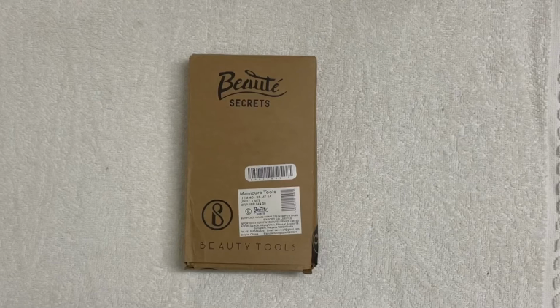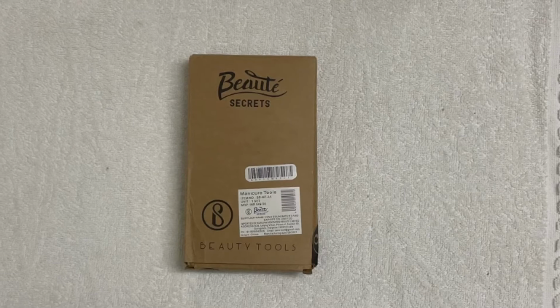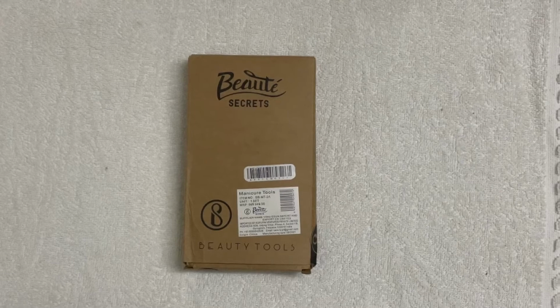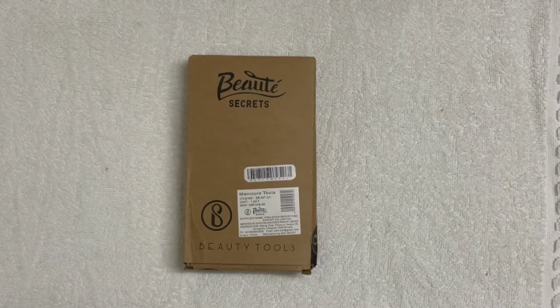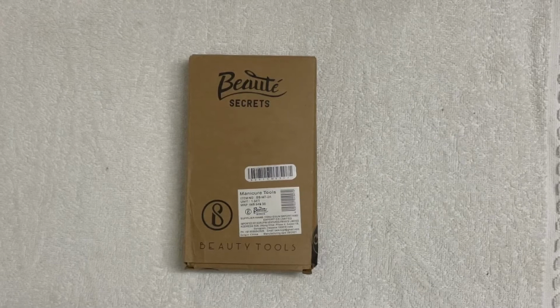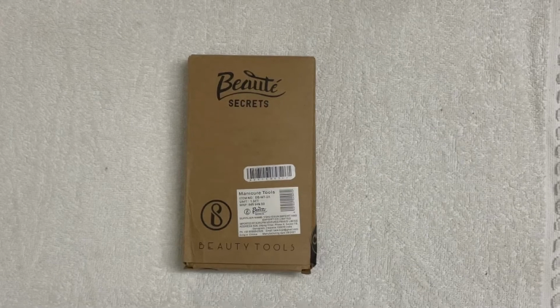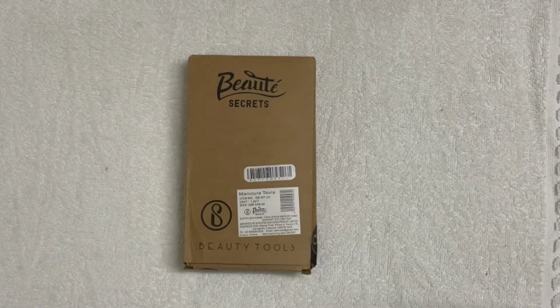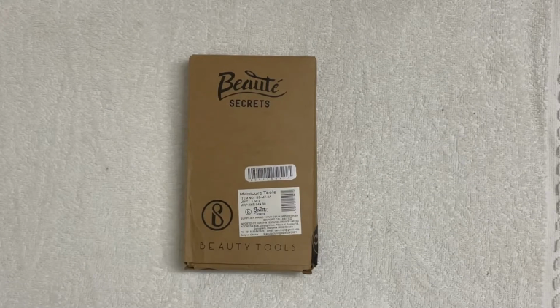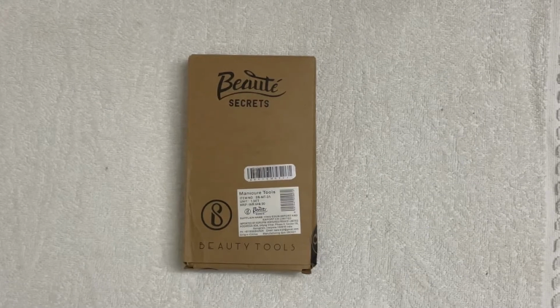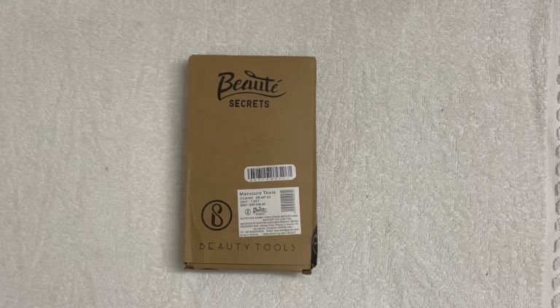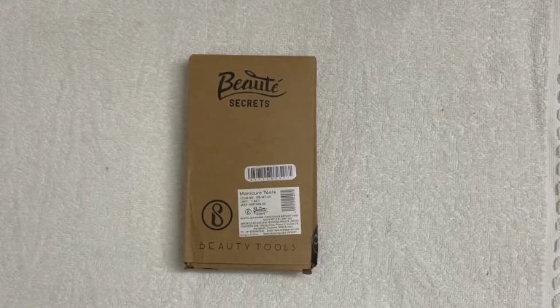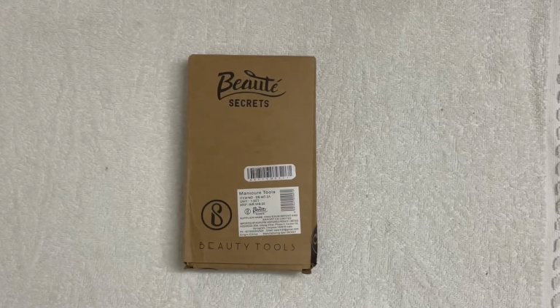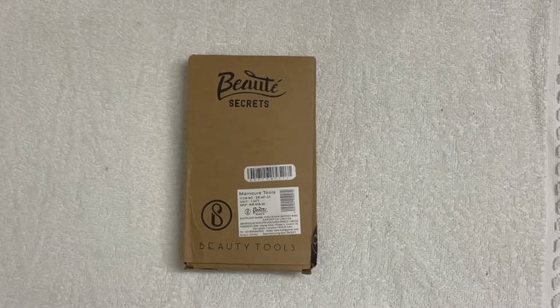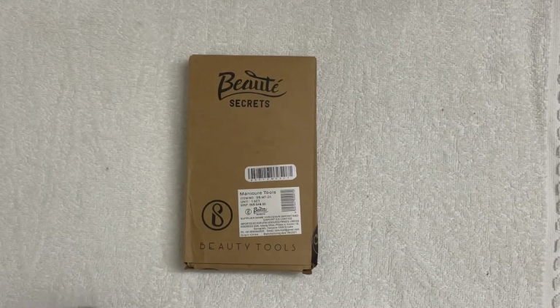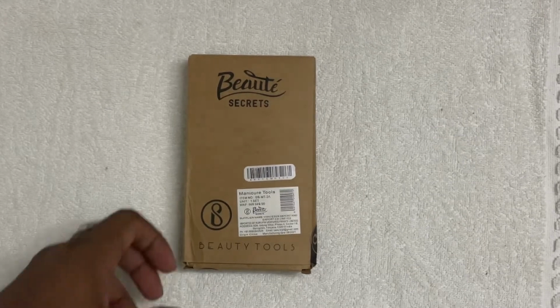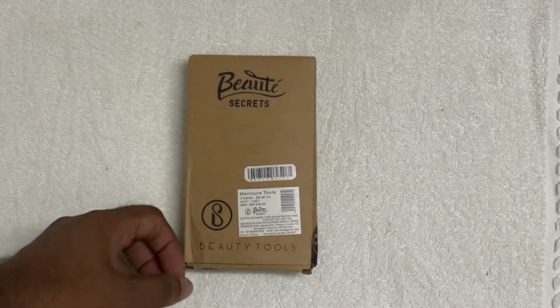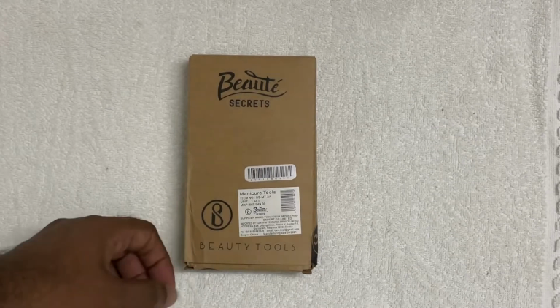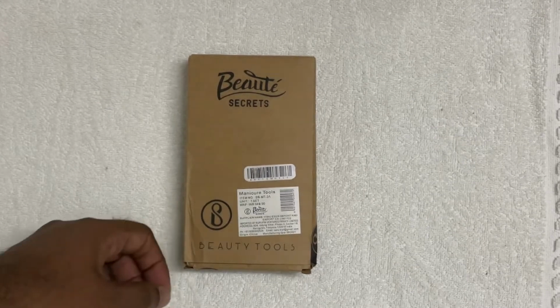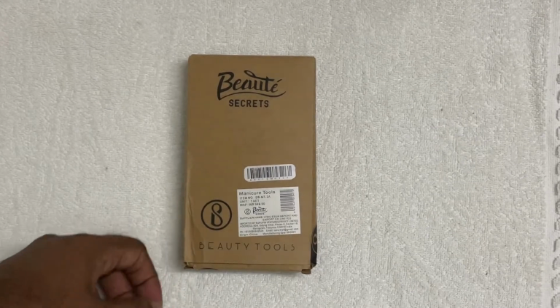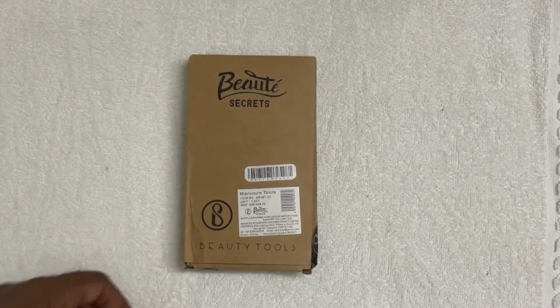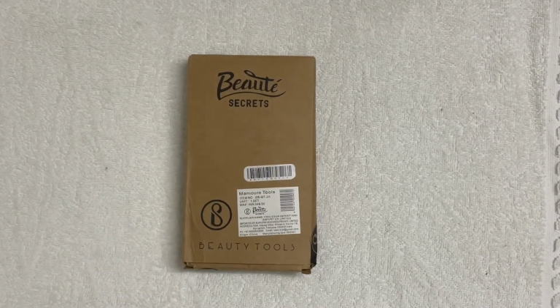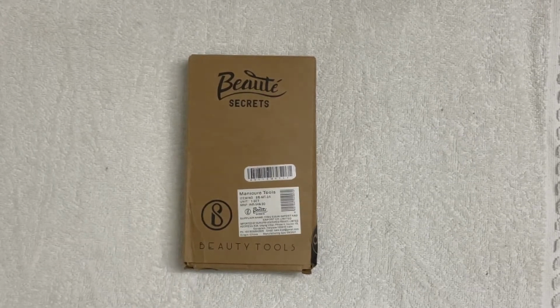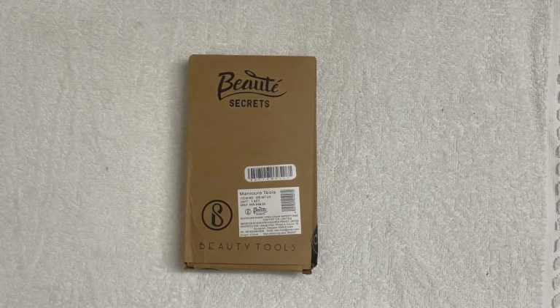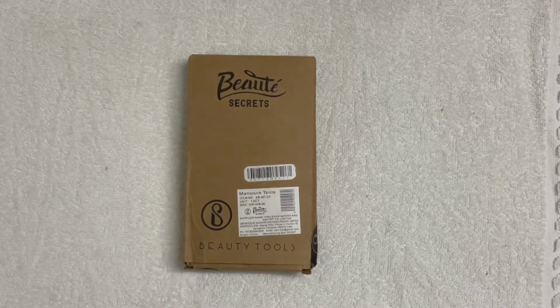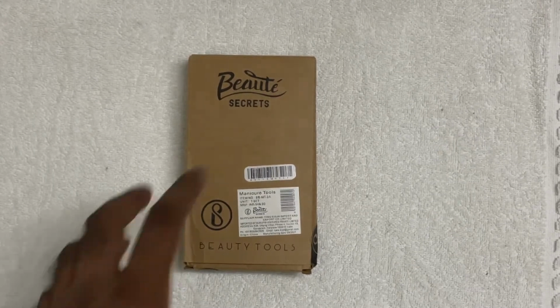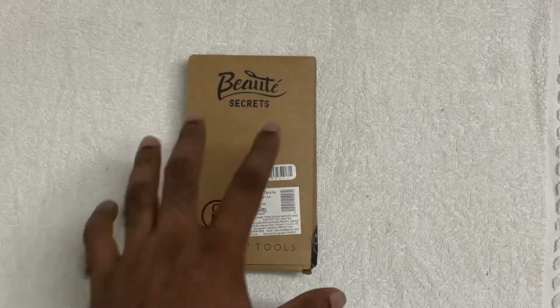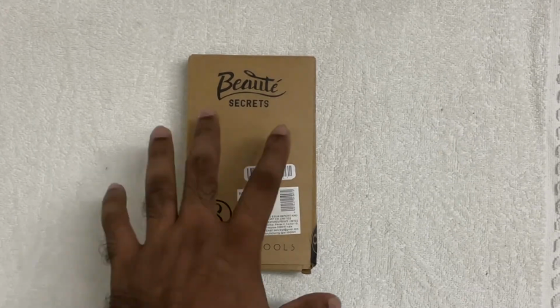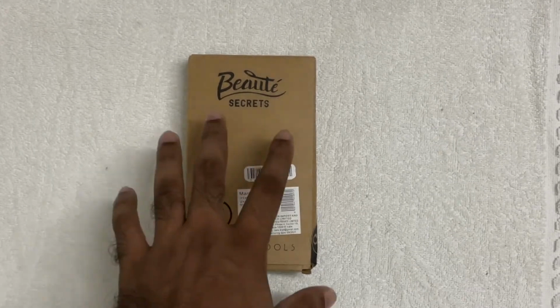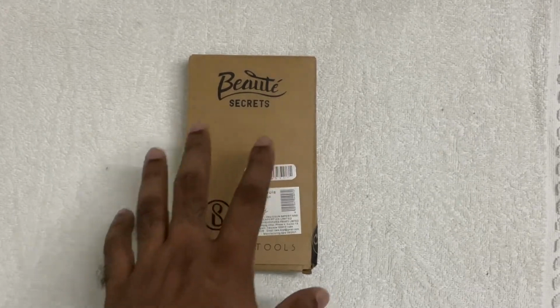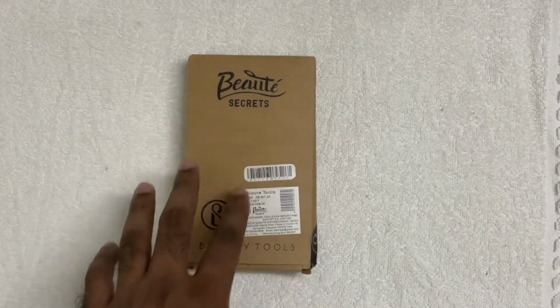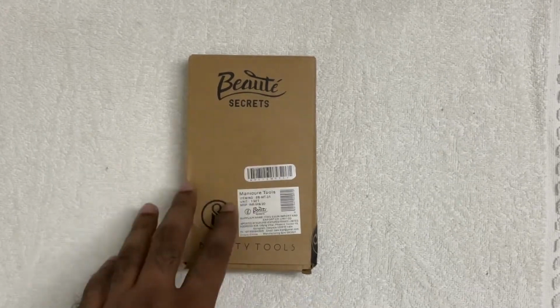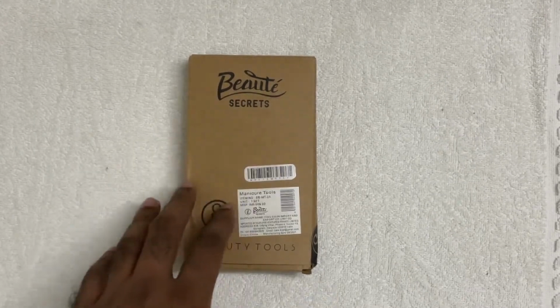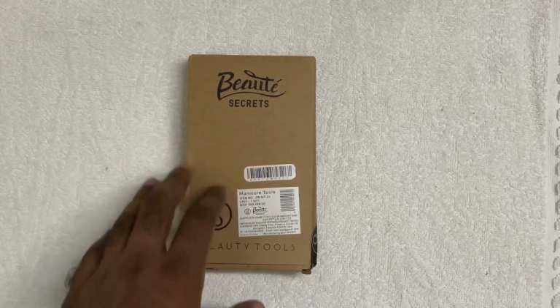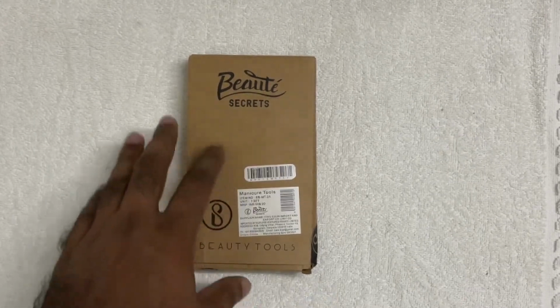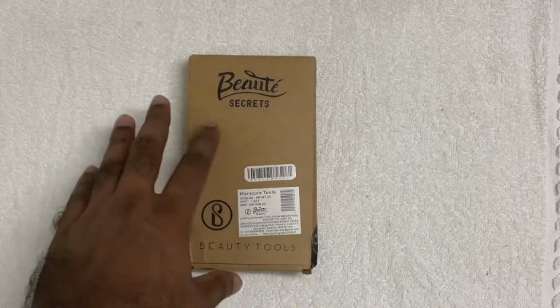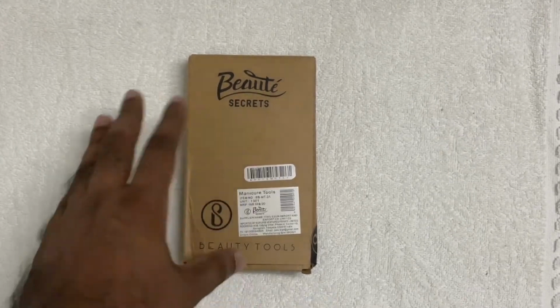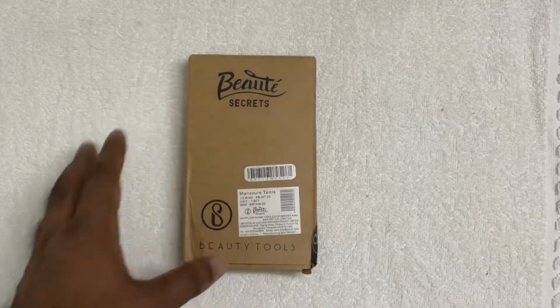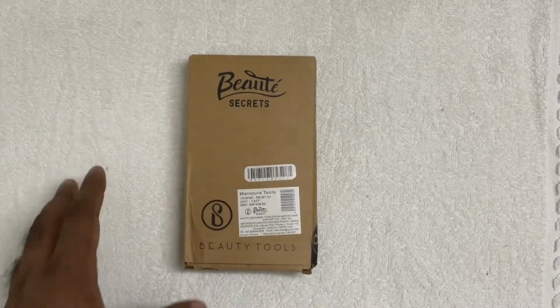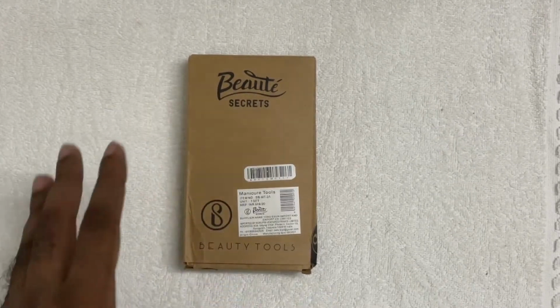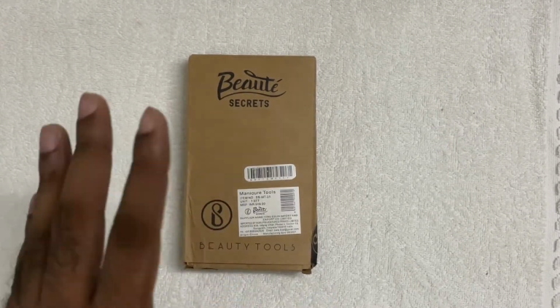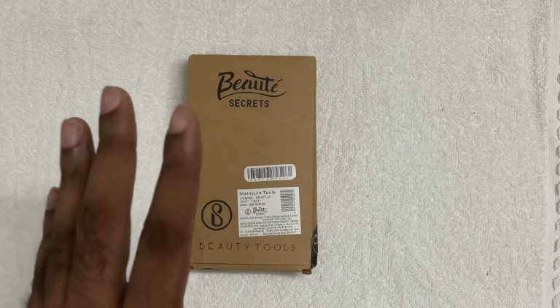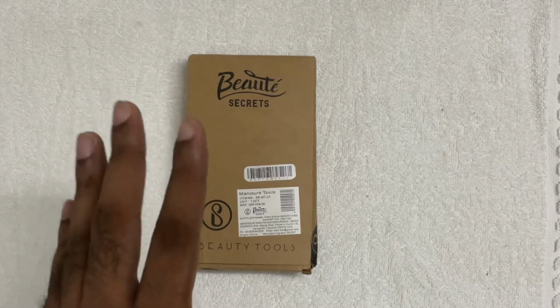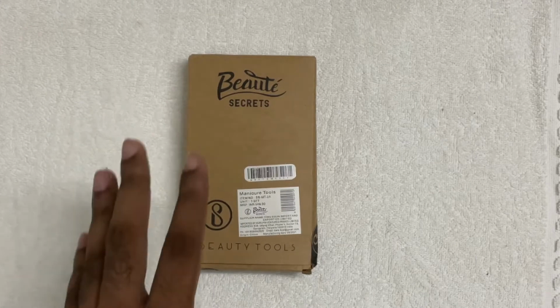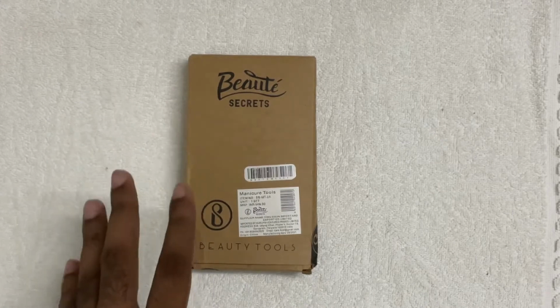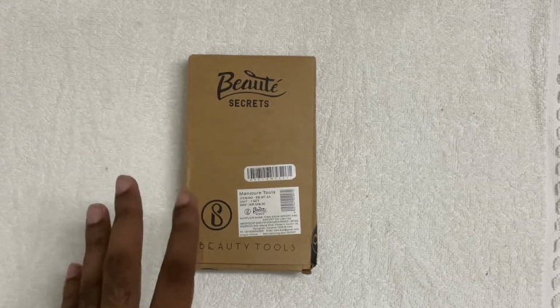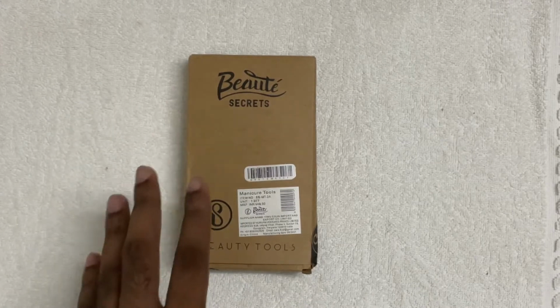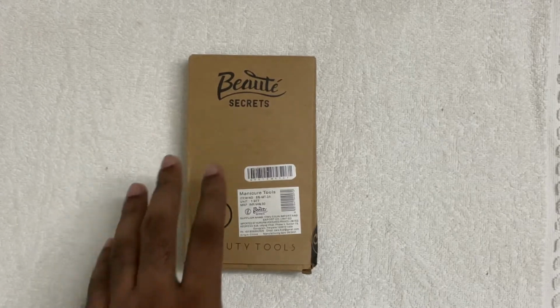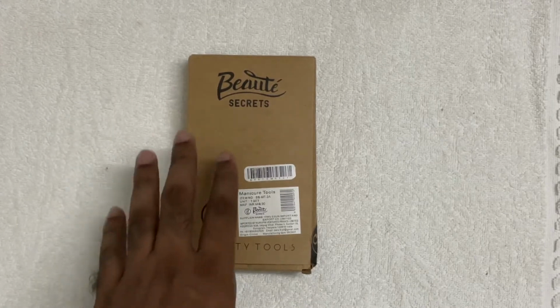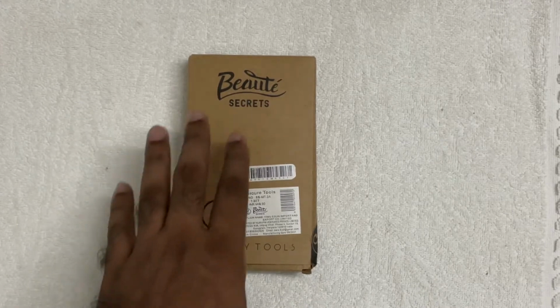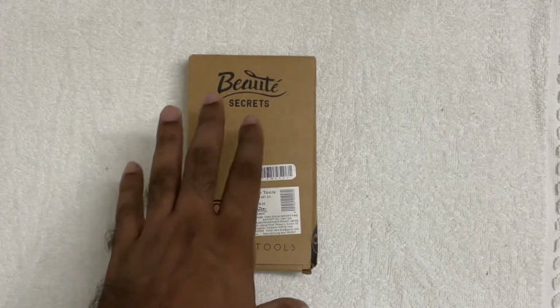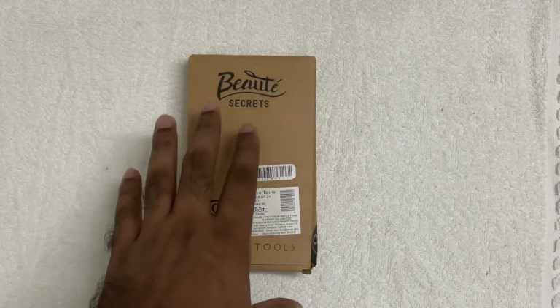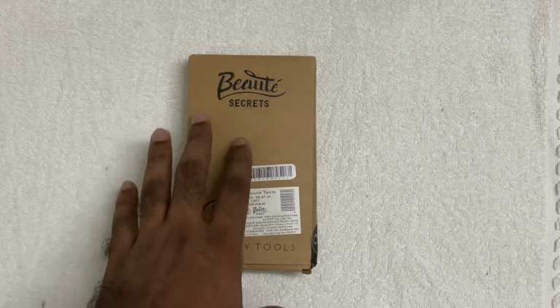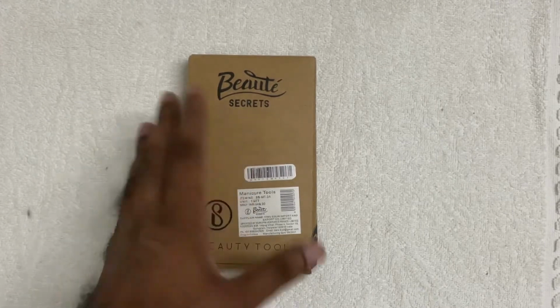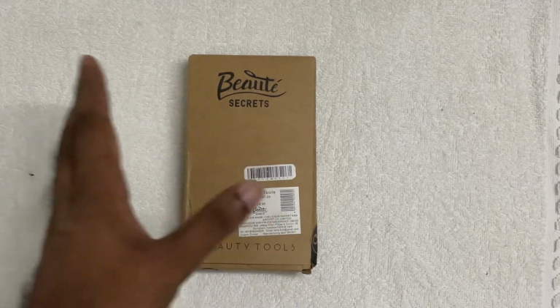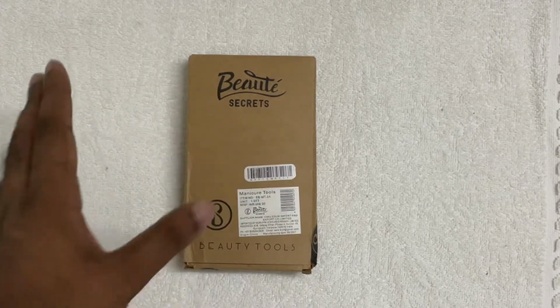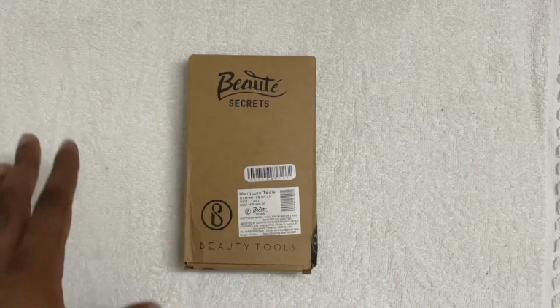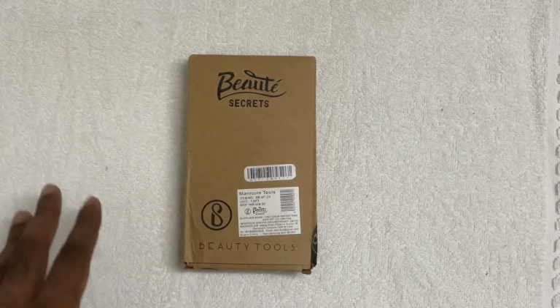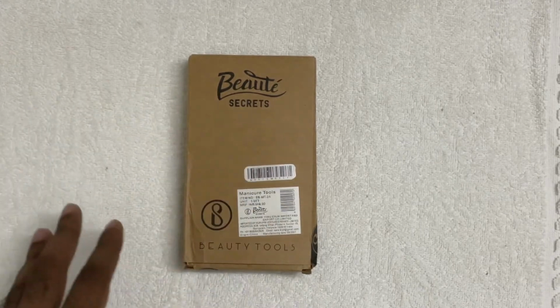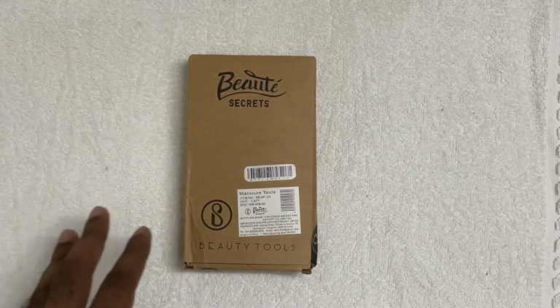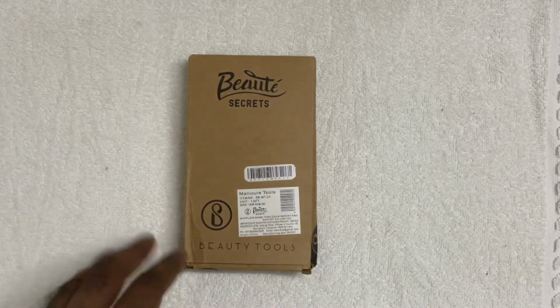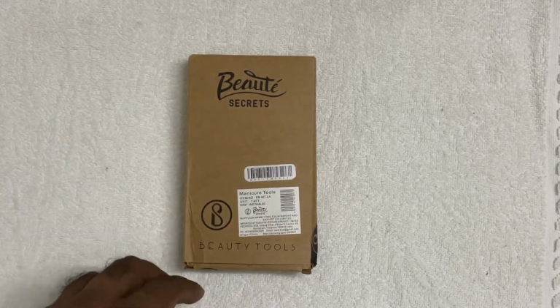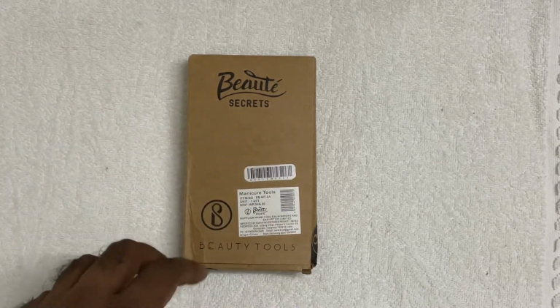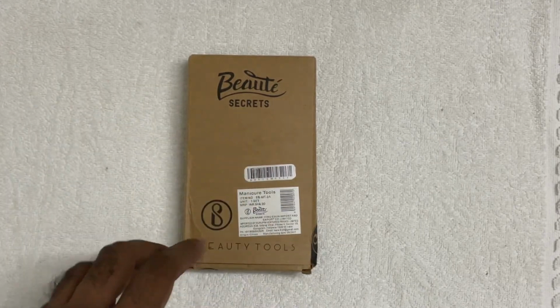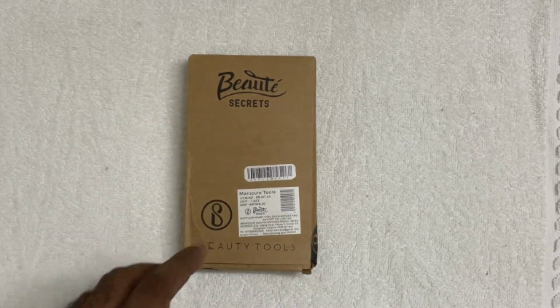Hello friends, welcome to my YouTube channel. In this video we will be reviewing one manicure set by Beauty Secrets.